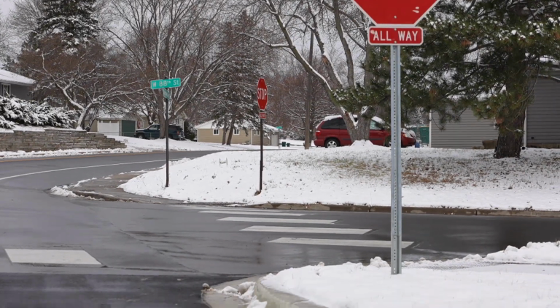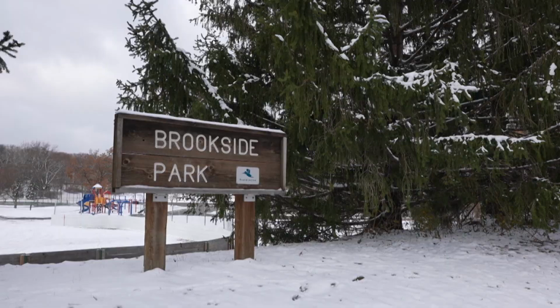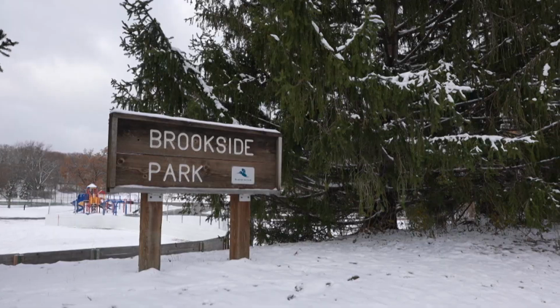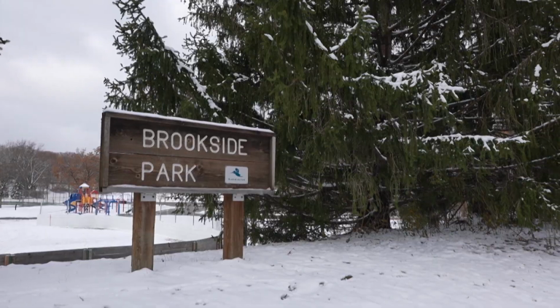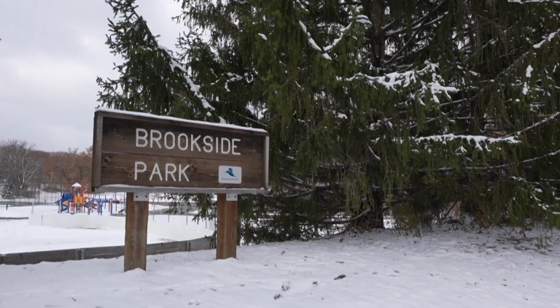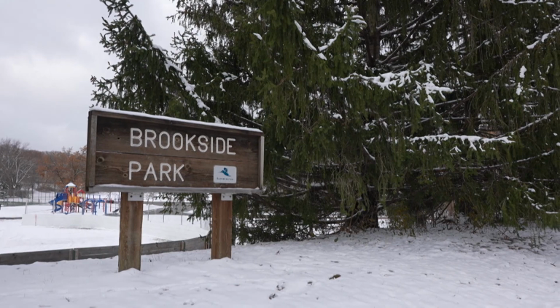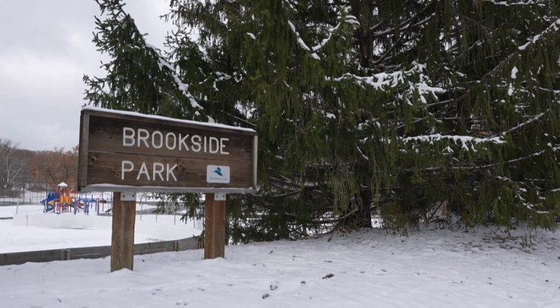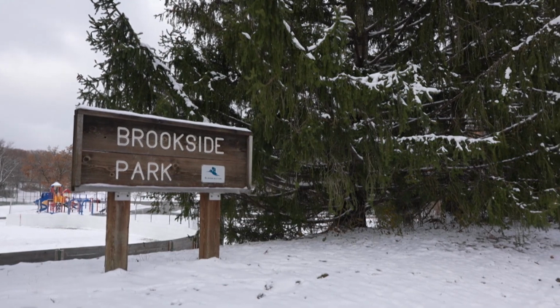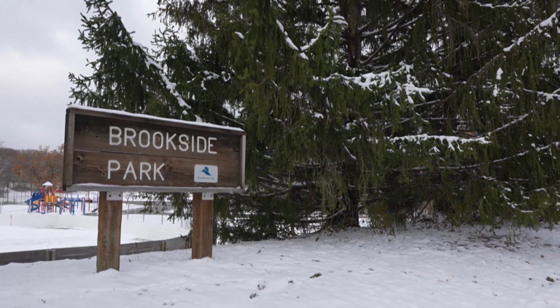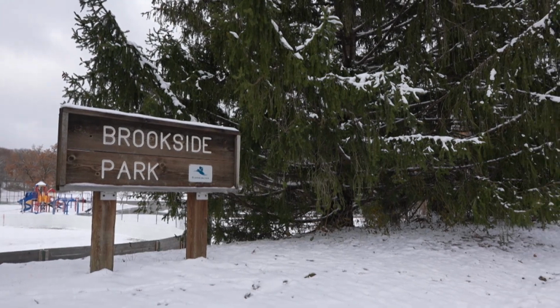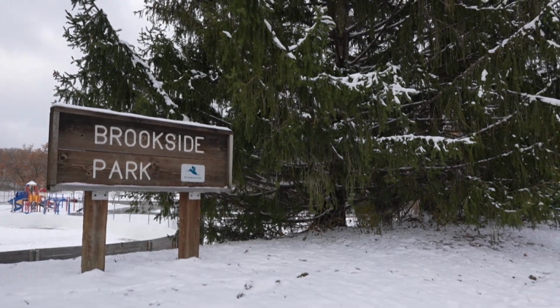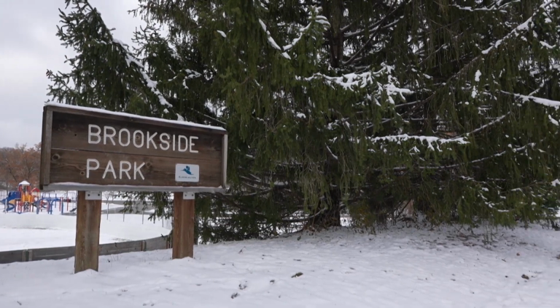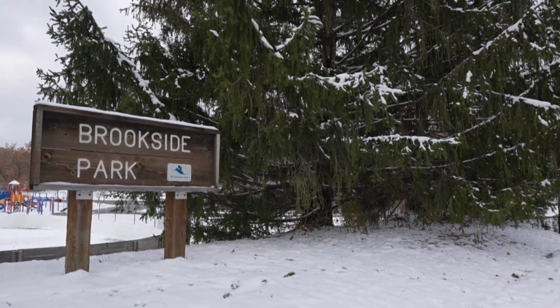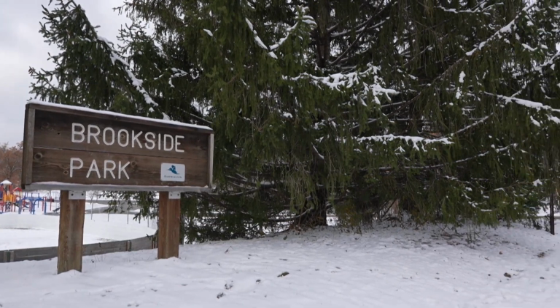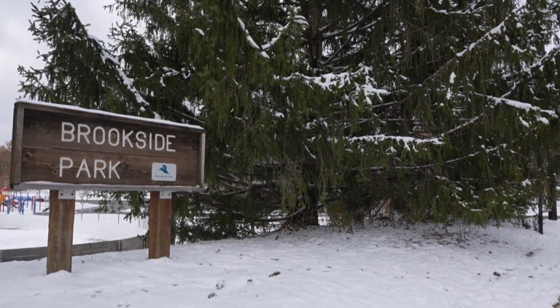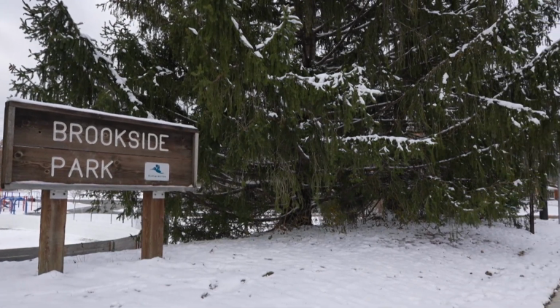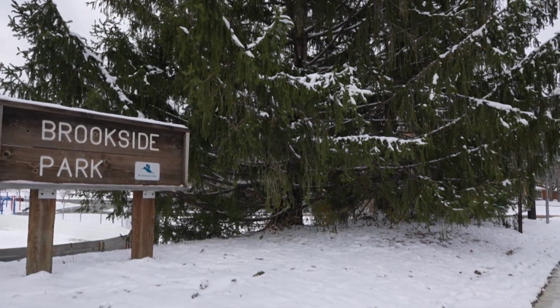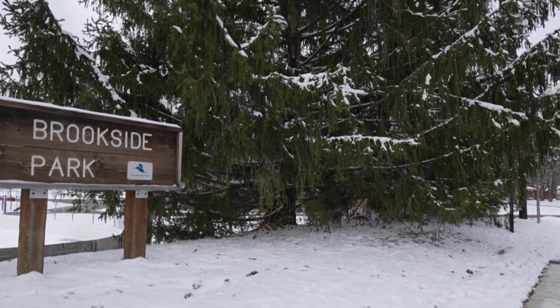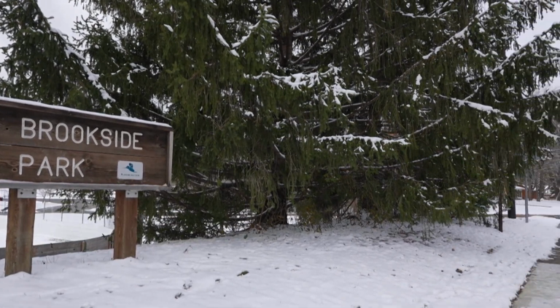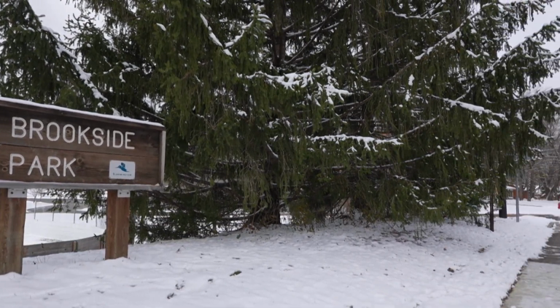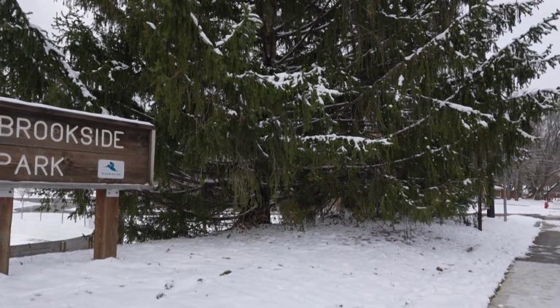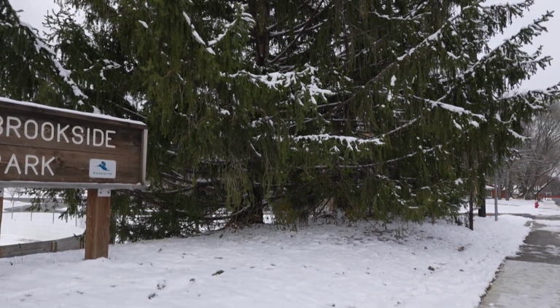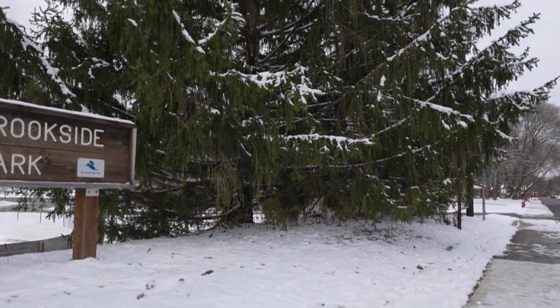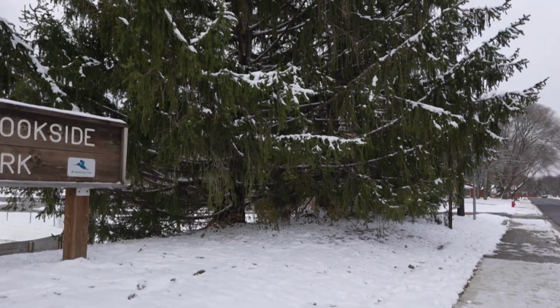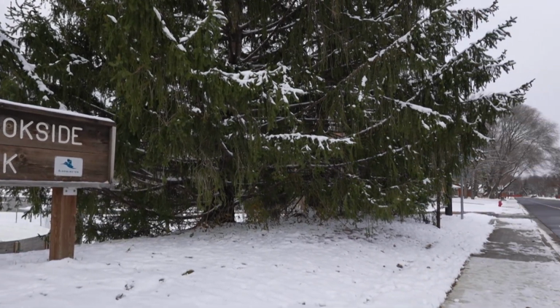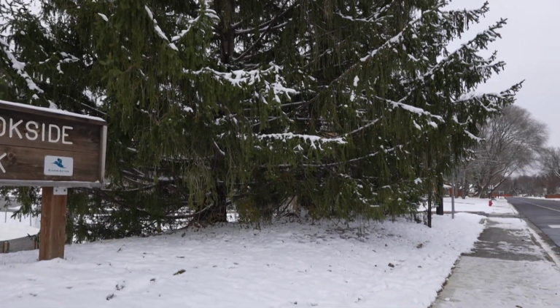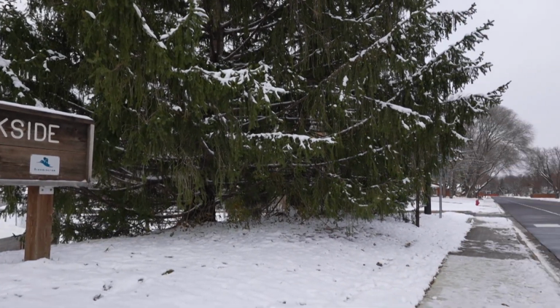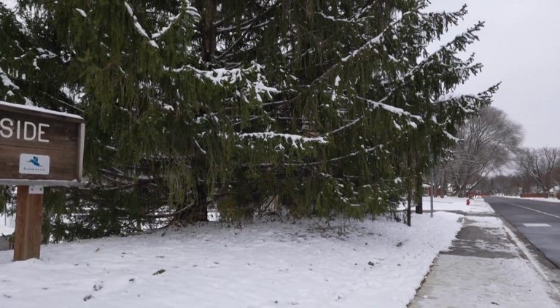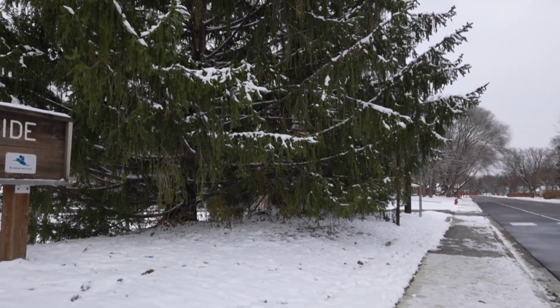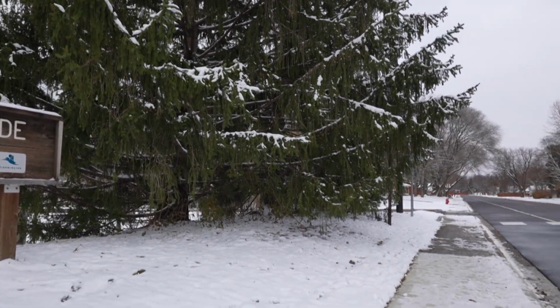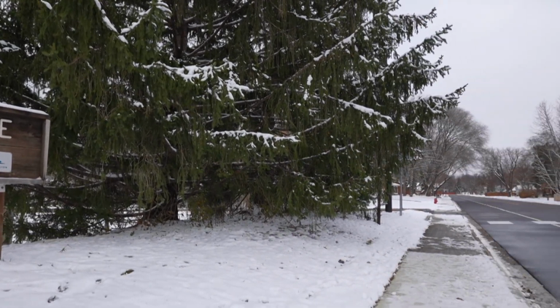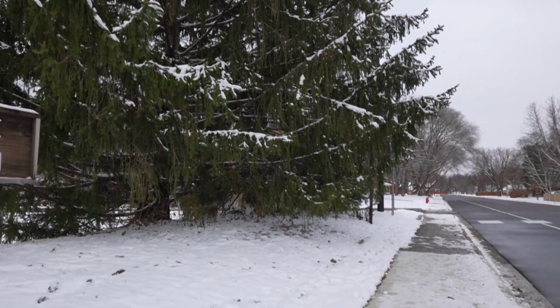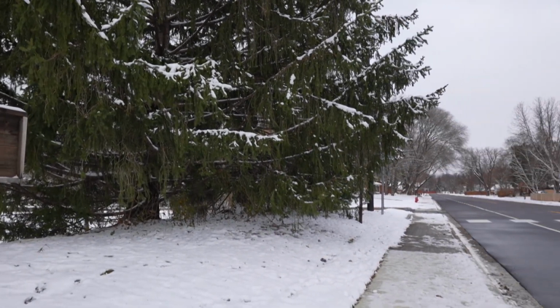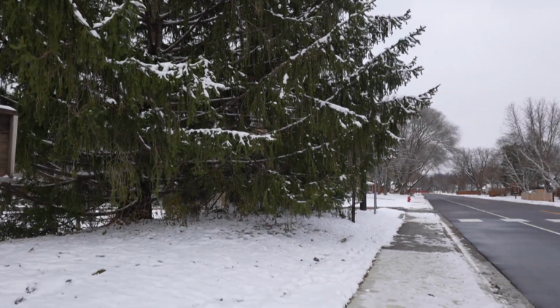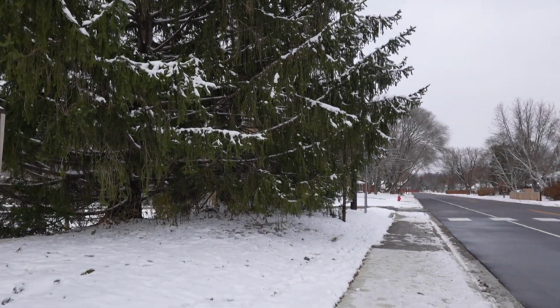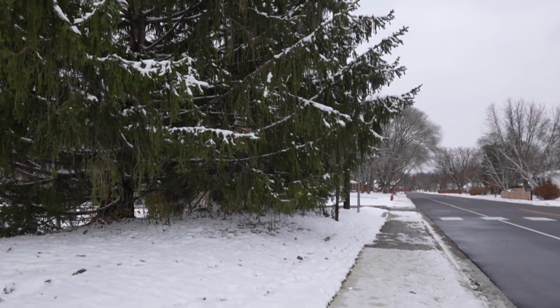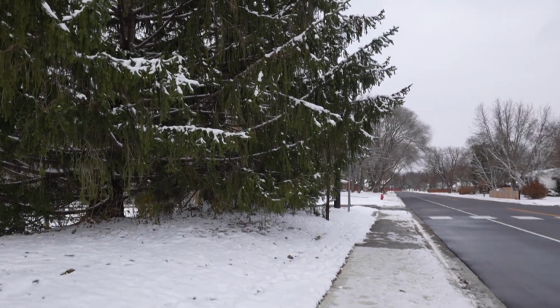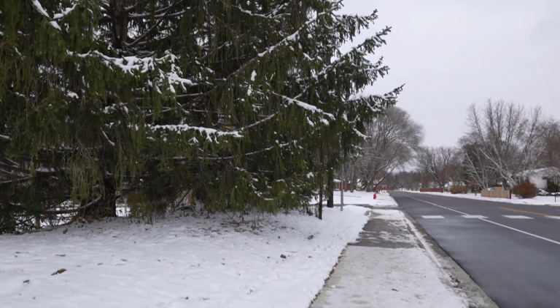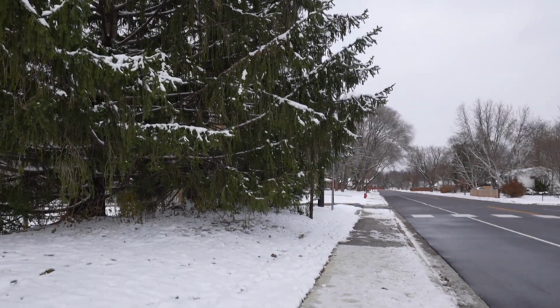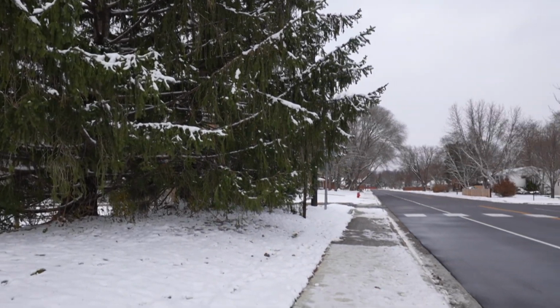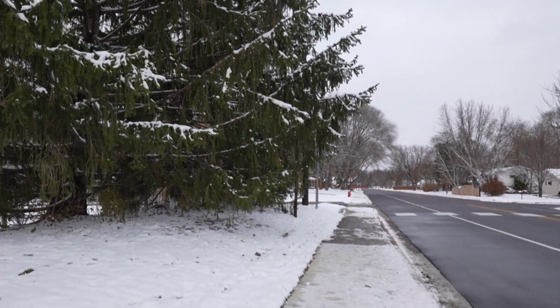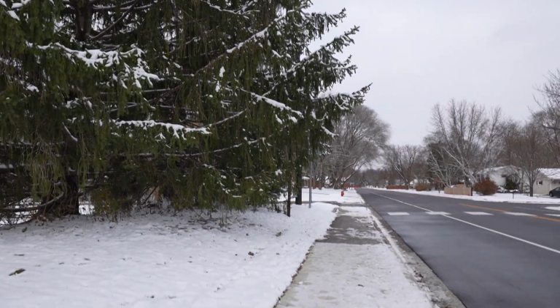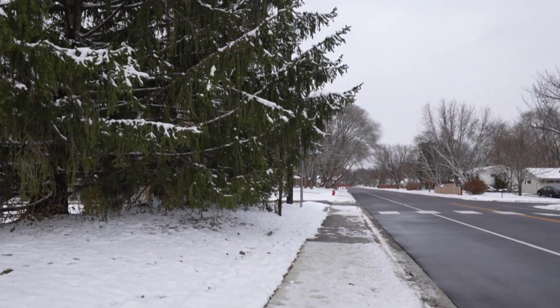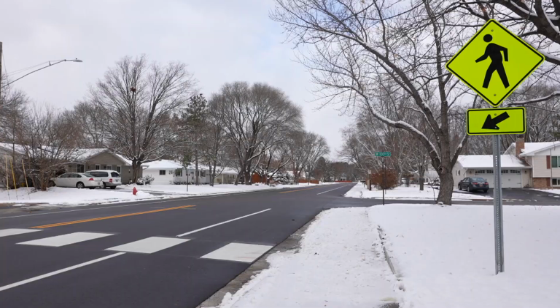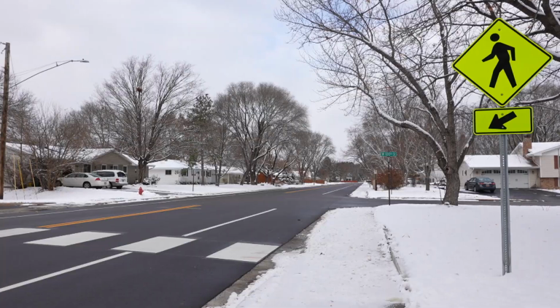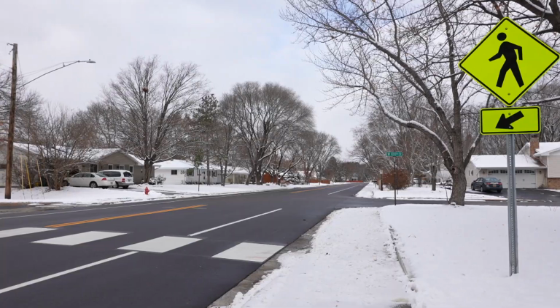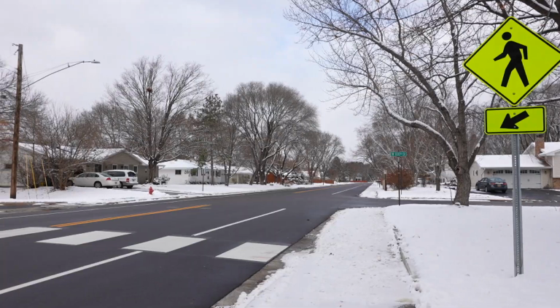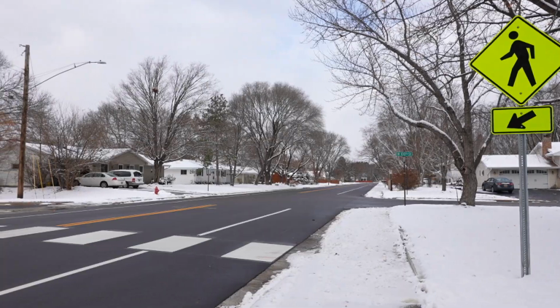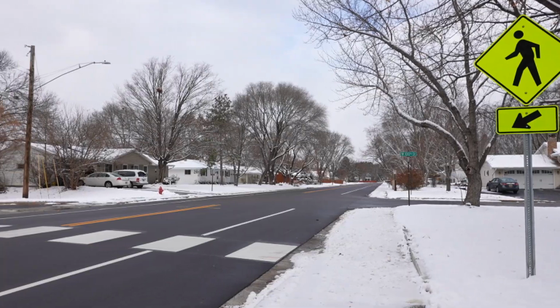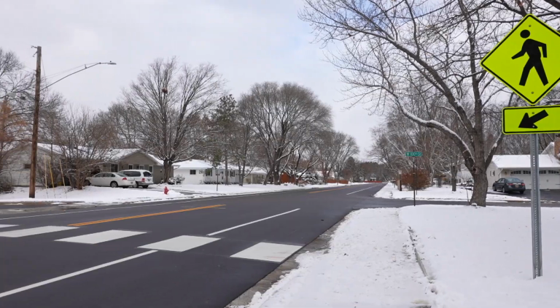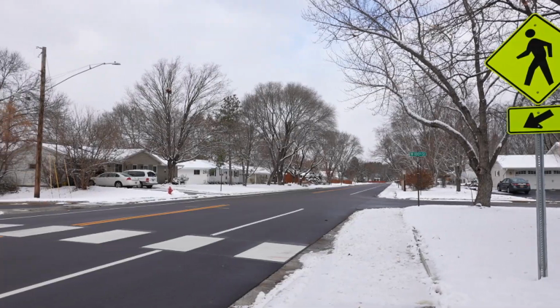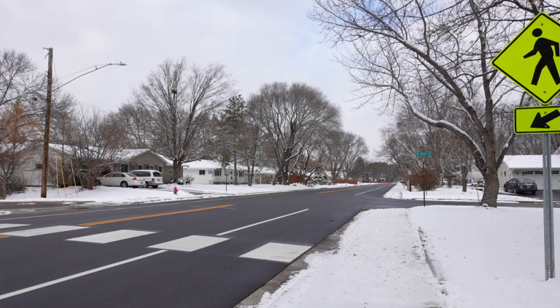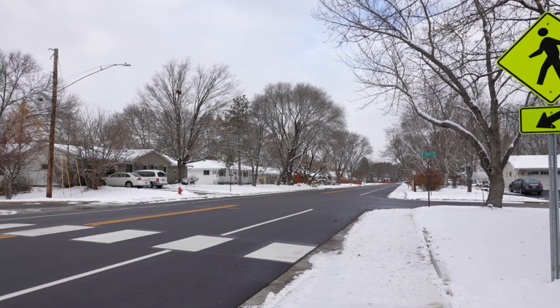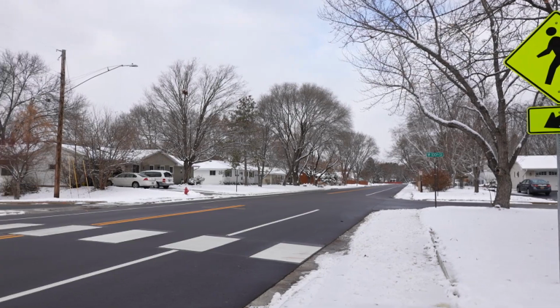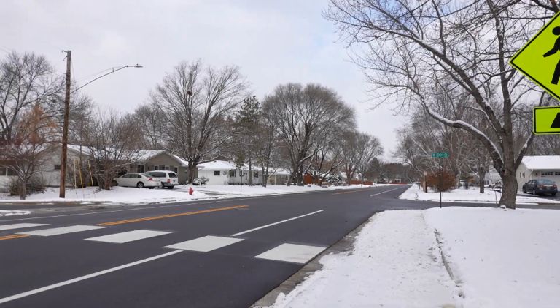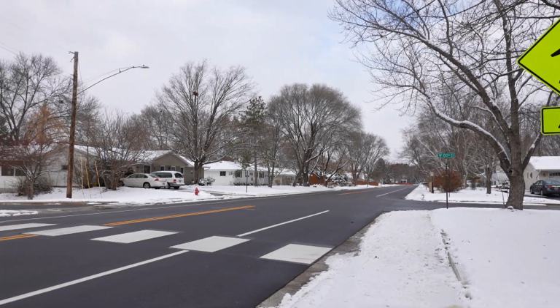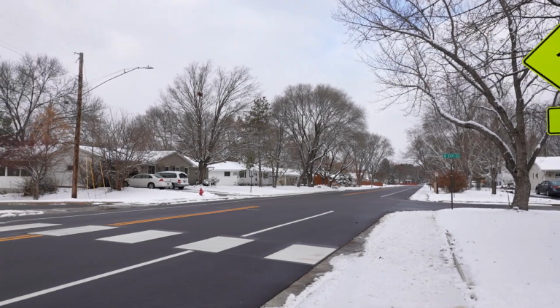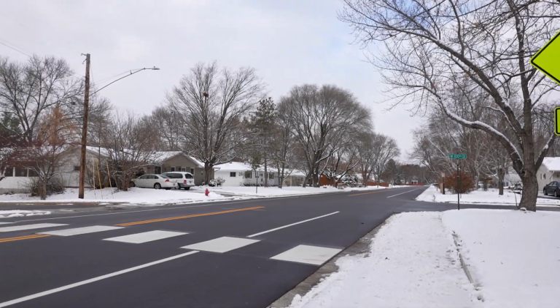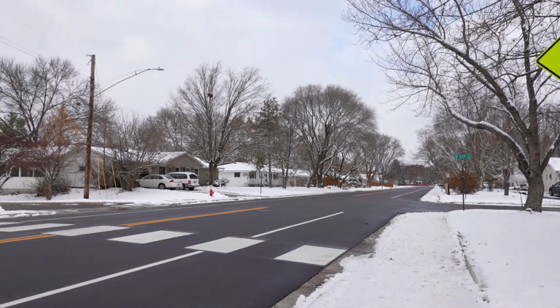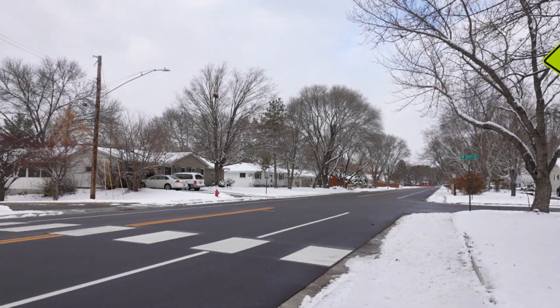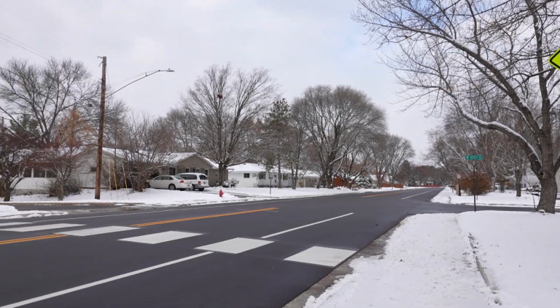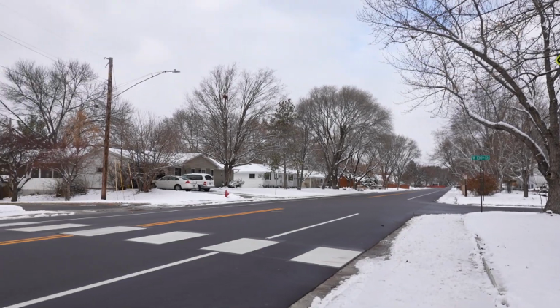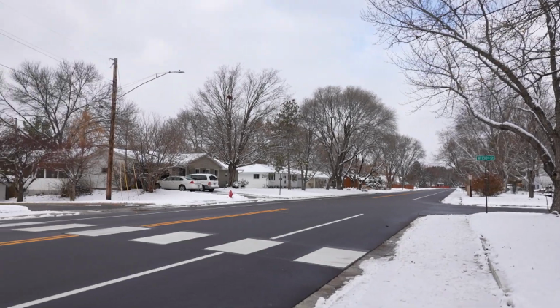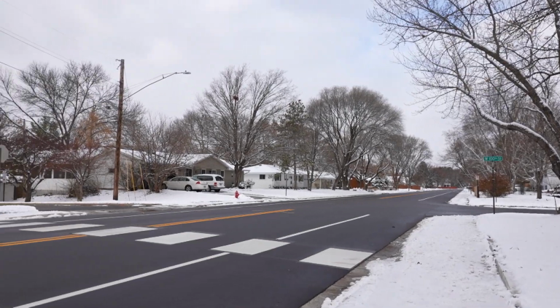Further south along Xerxes, a new crosswalk and pedestrian access to Brookside Park were added to better improve neighborhood access to the park.